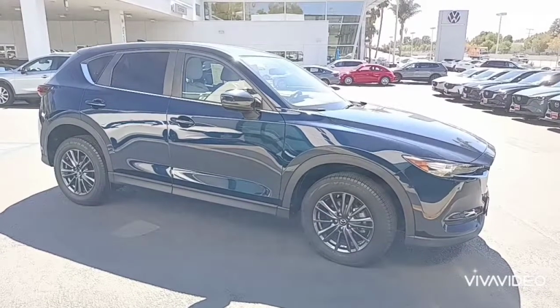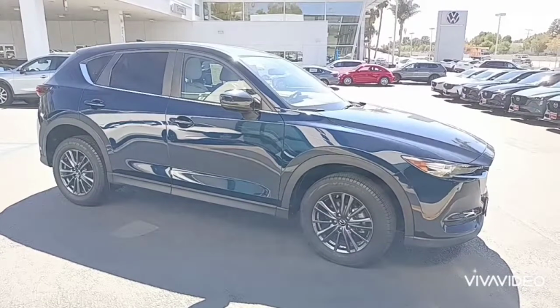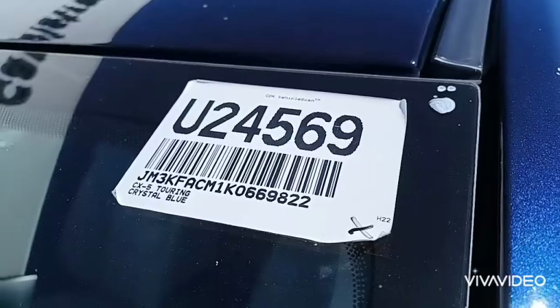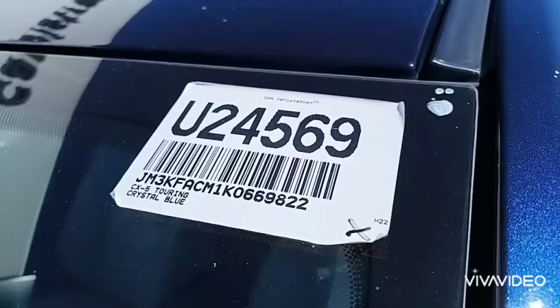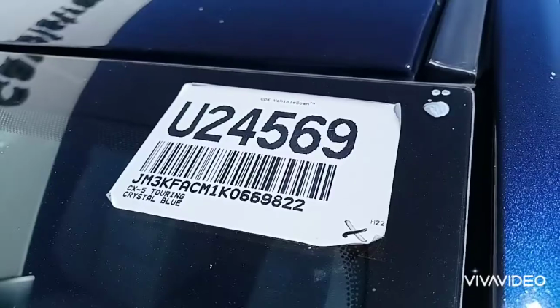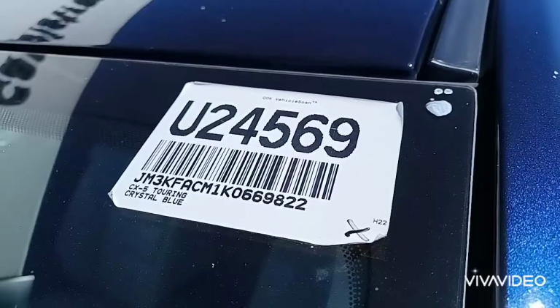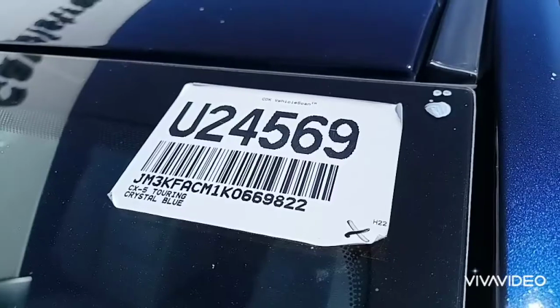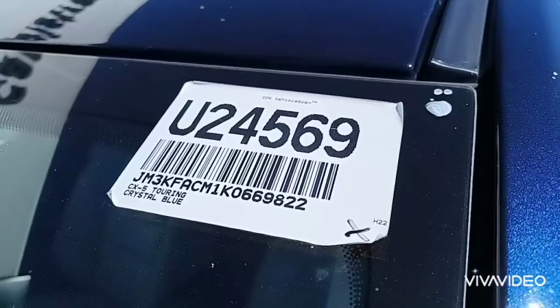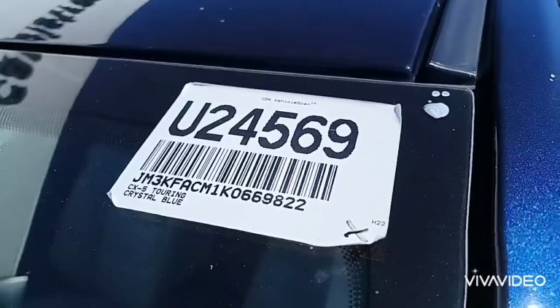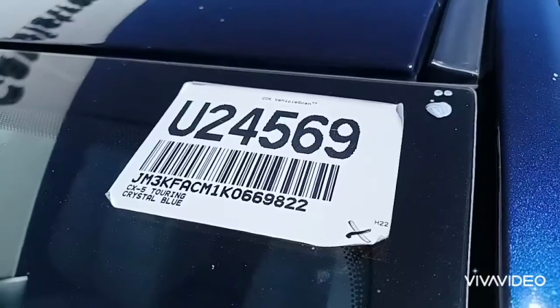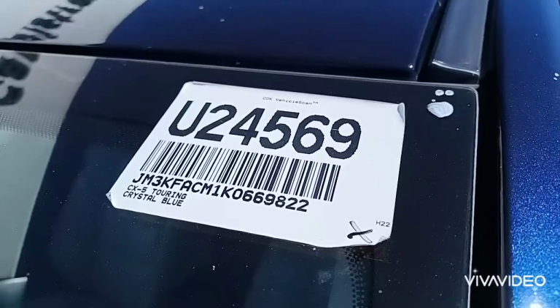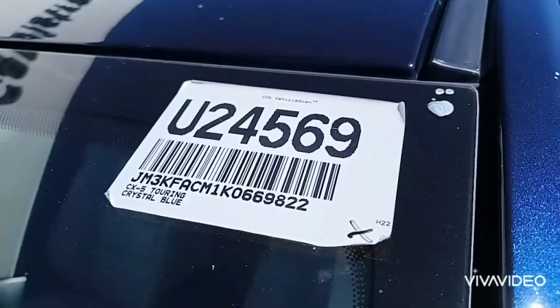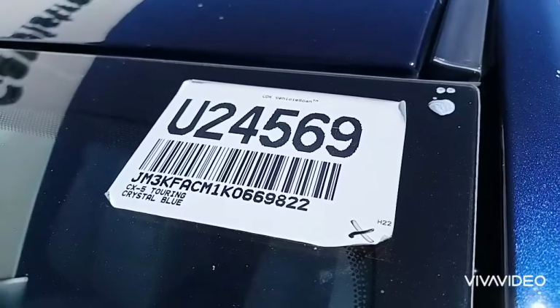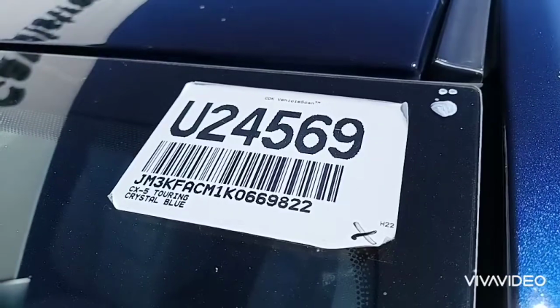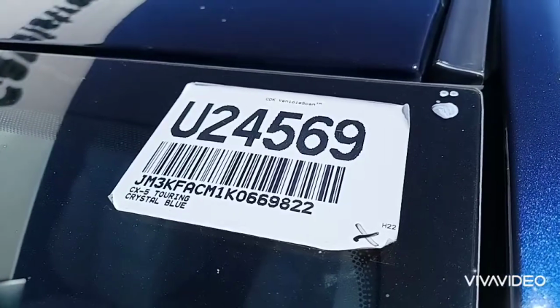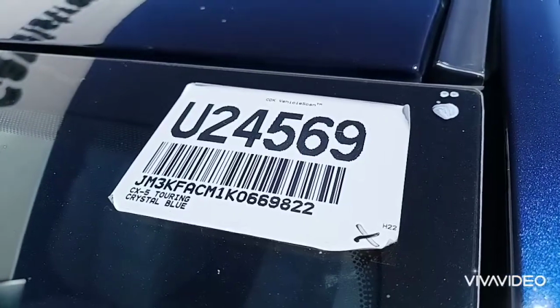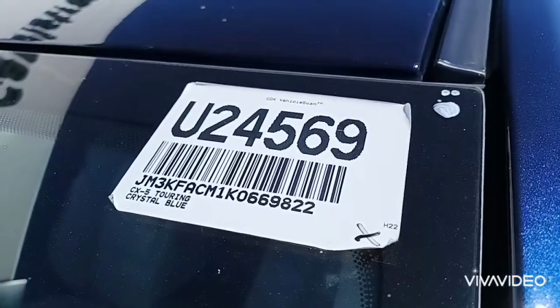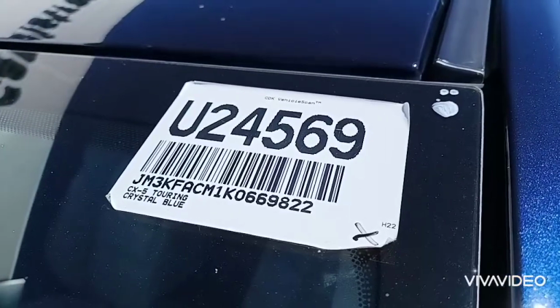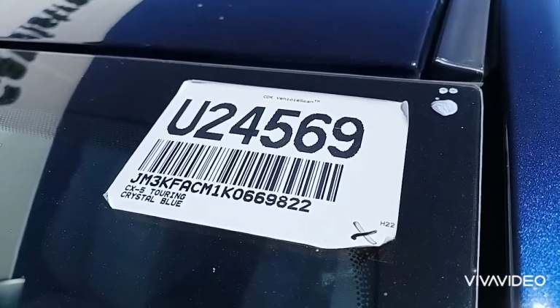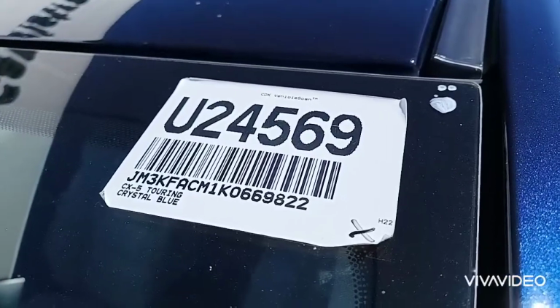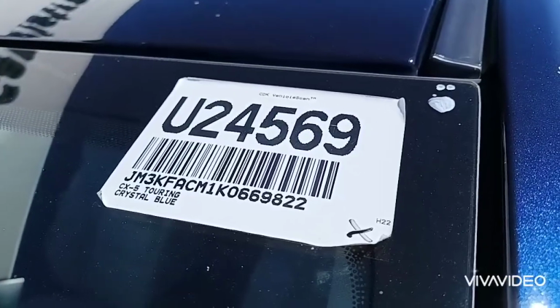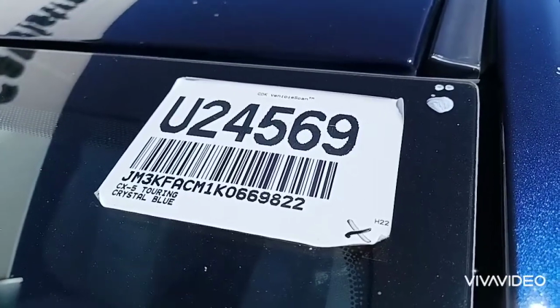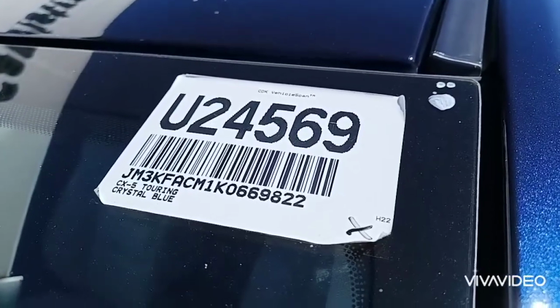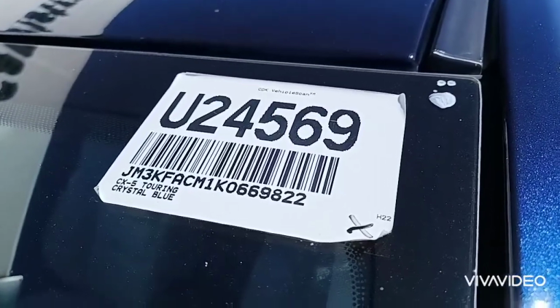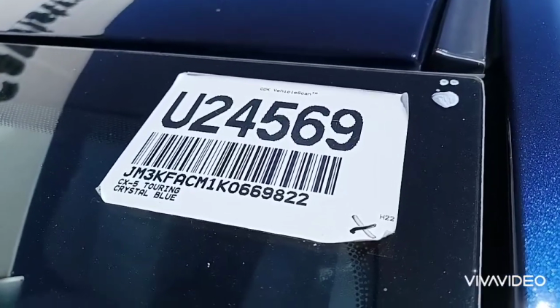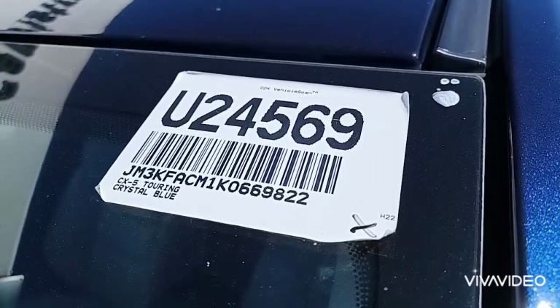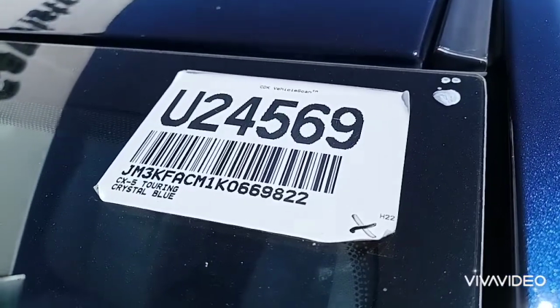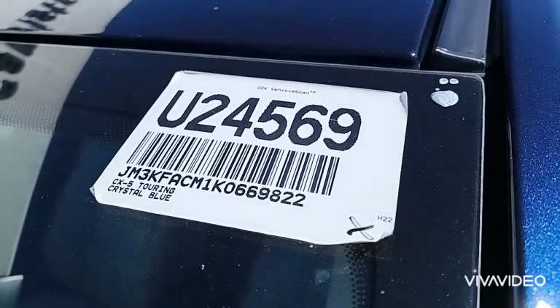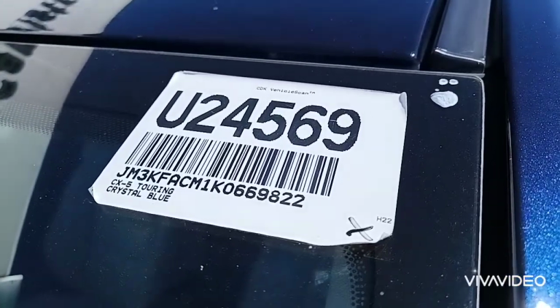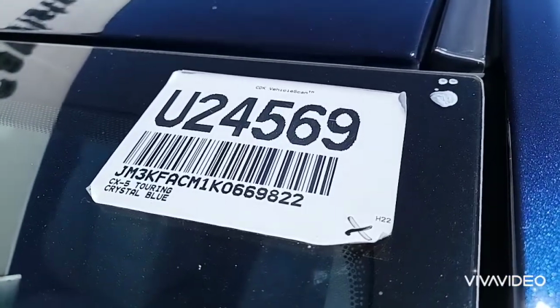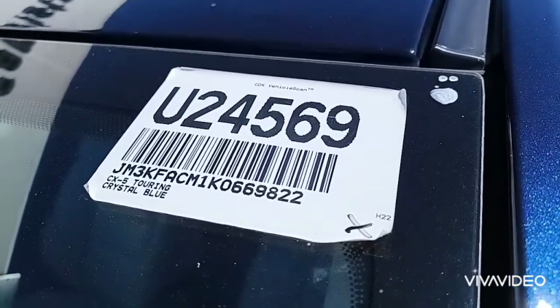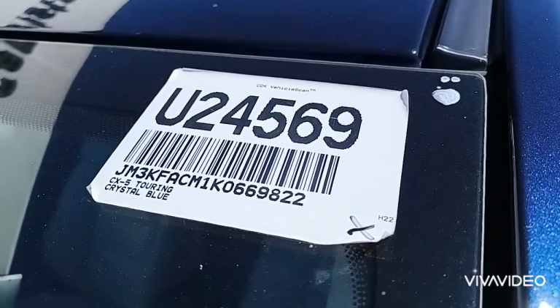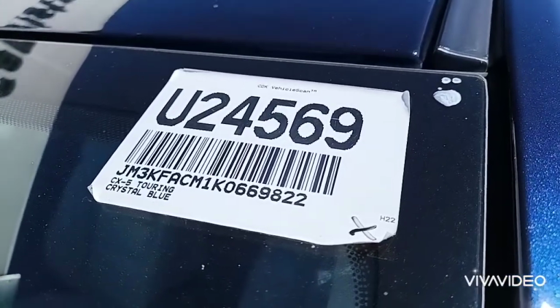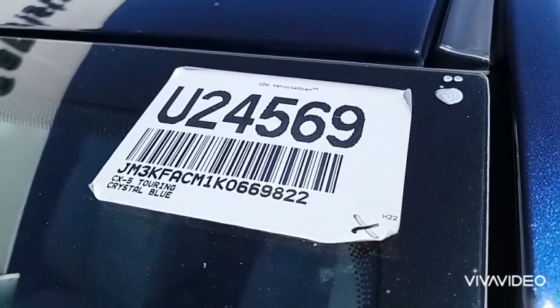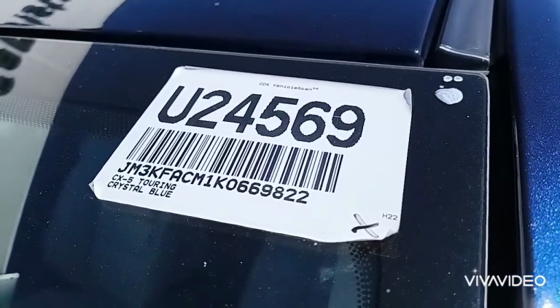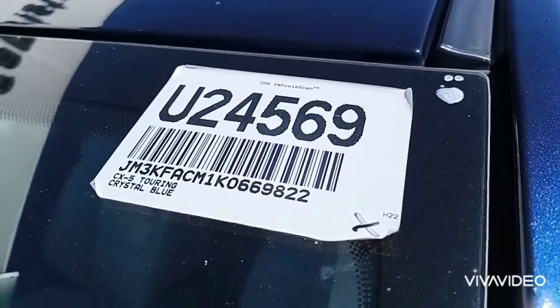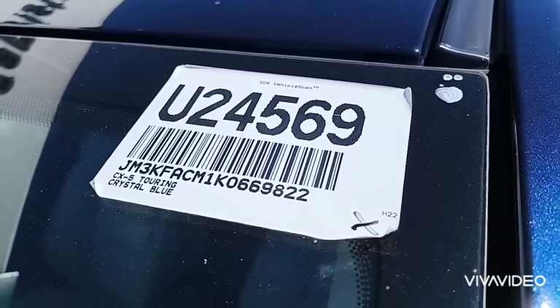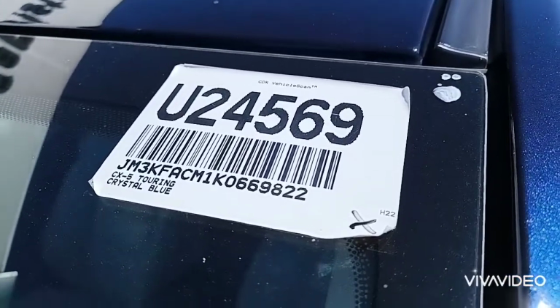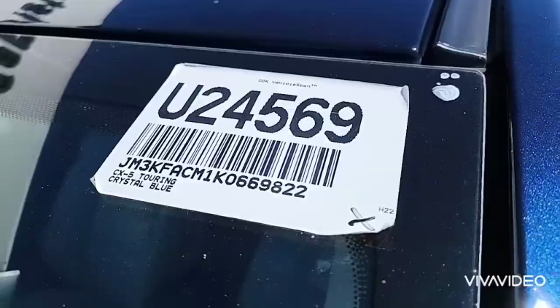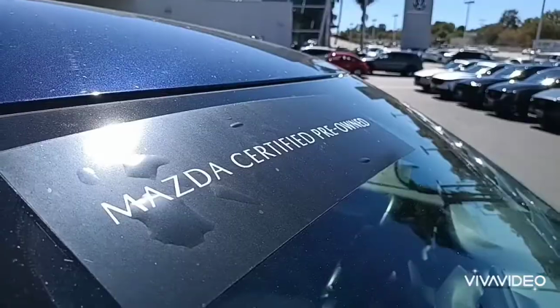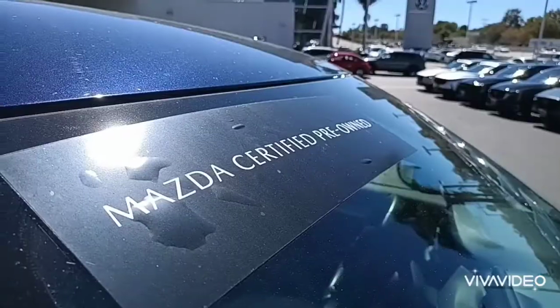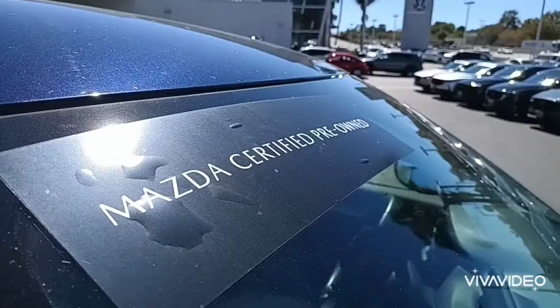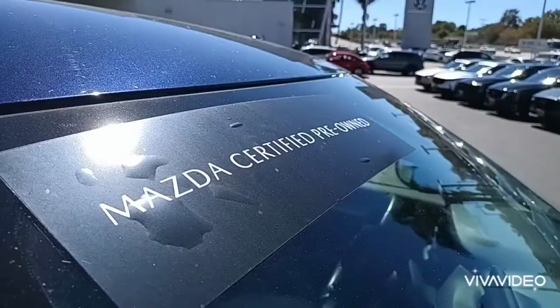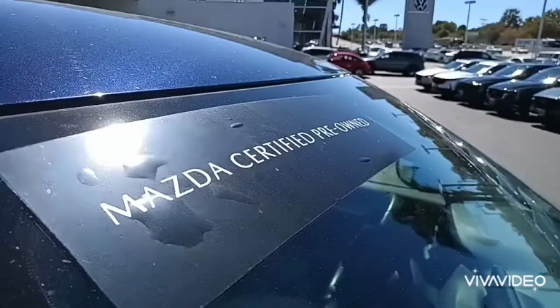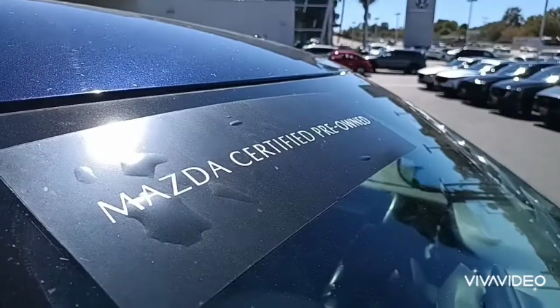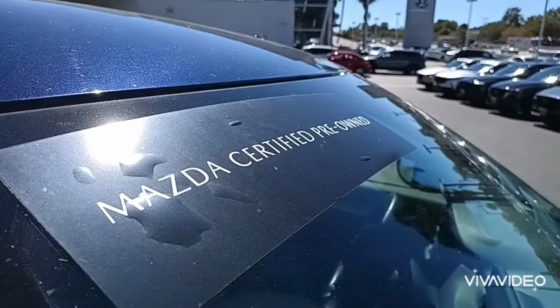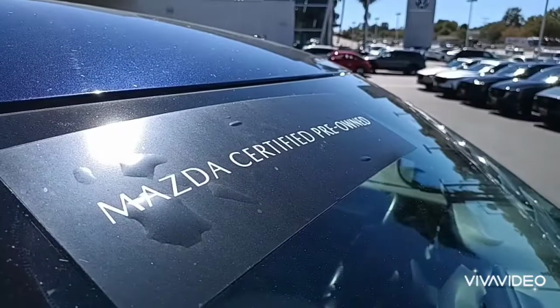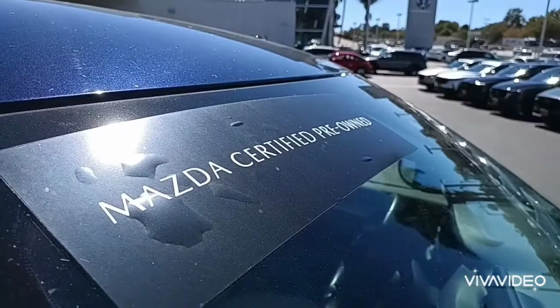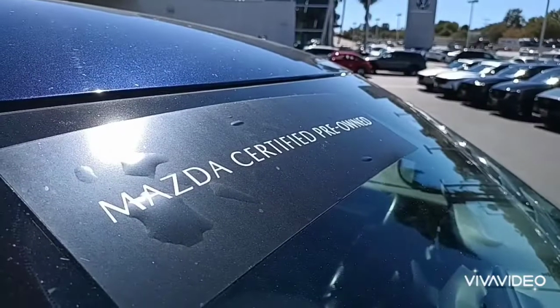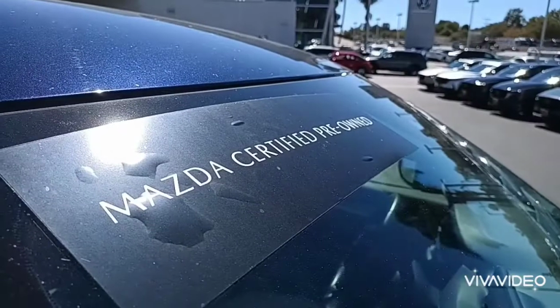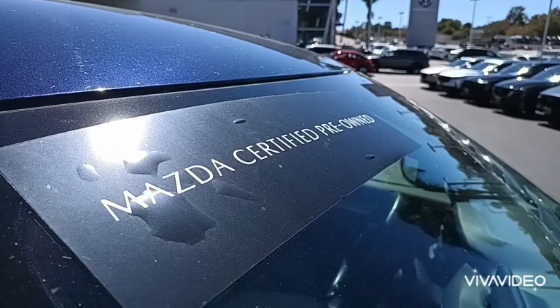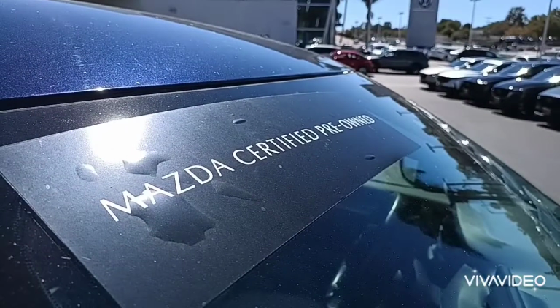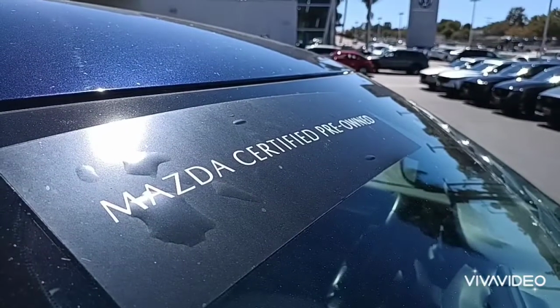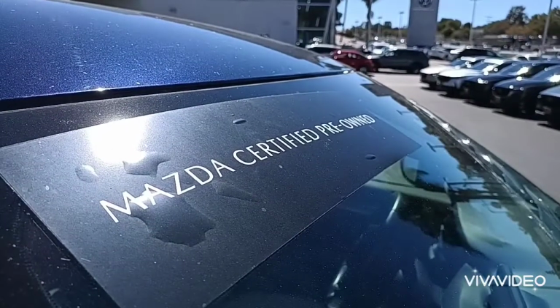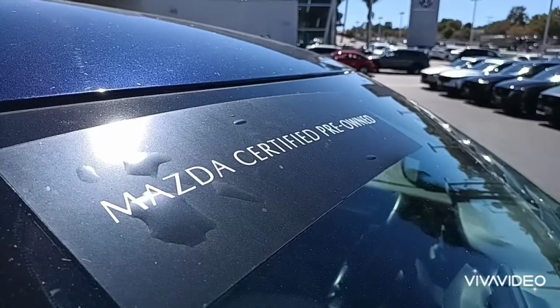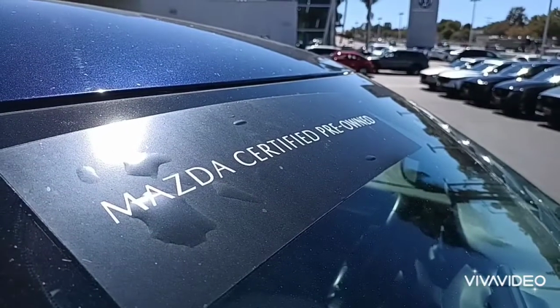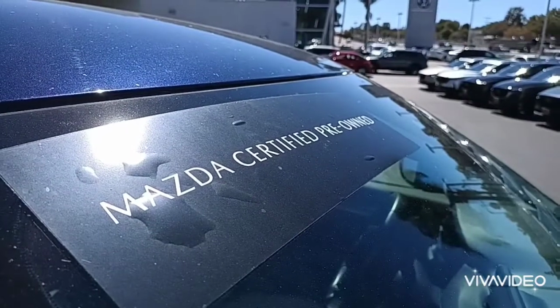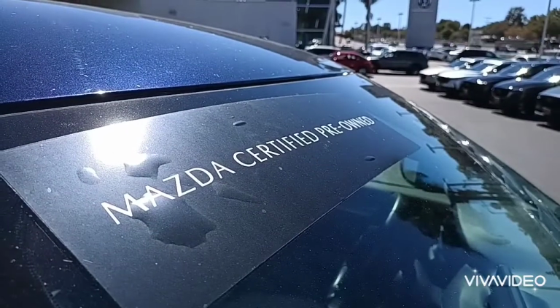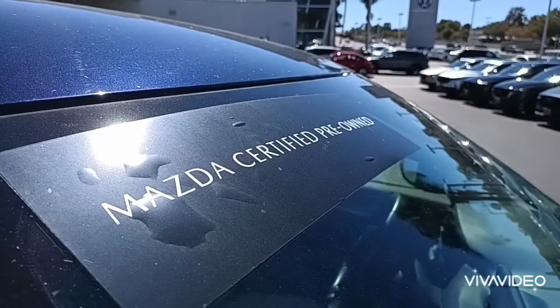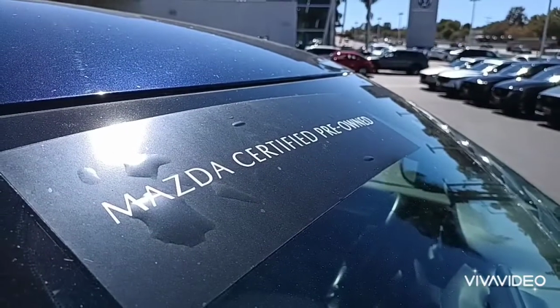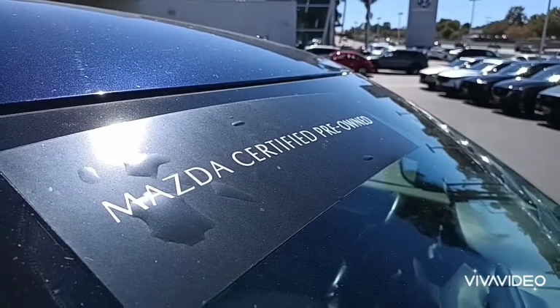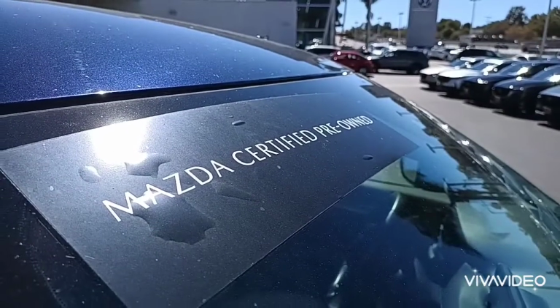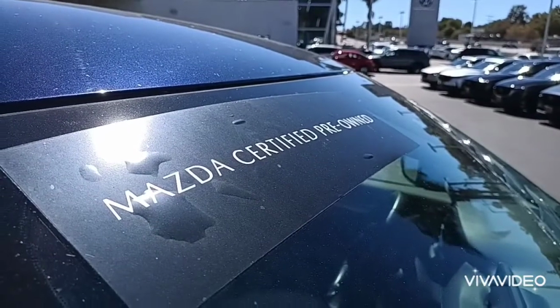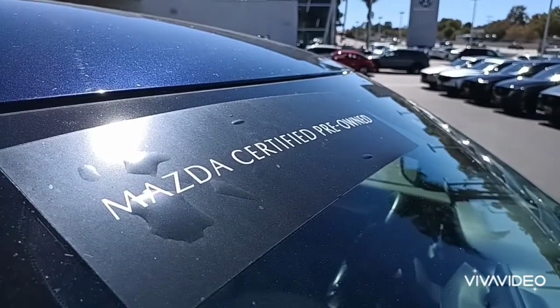The stock number is U24569. This is a Mazda certified pre-owned vehicle.